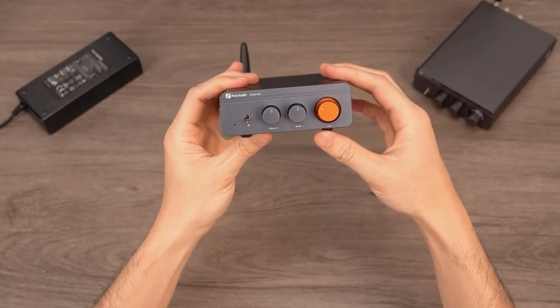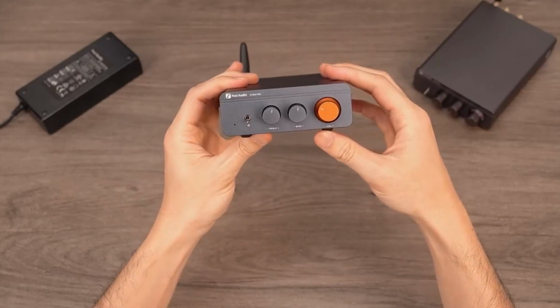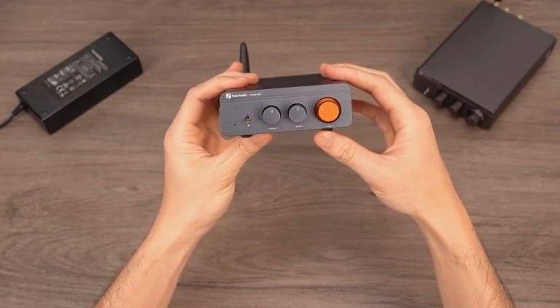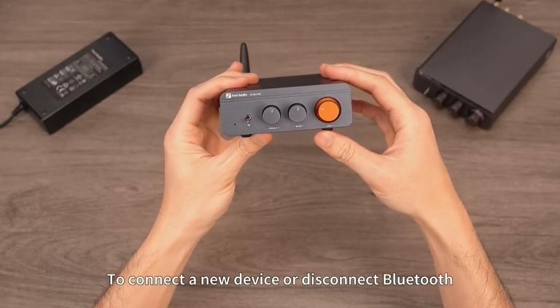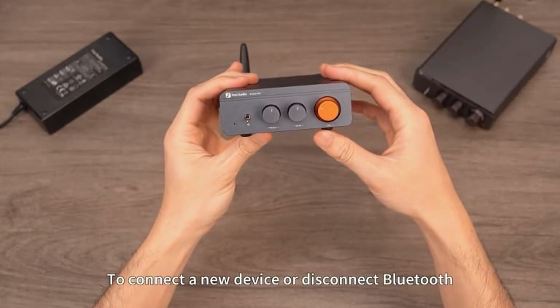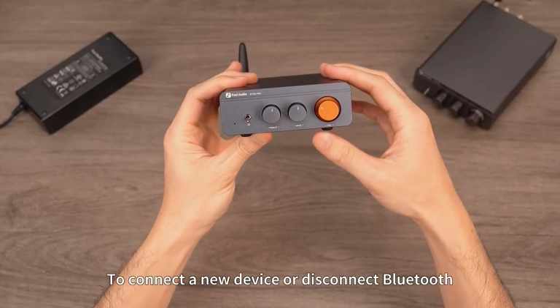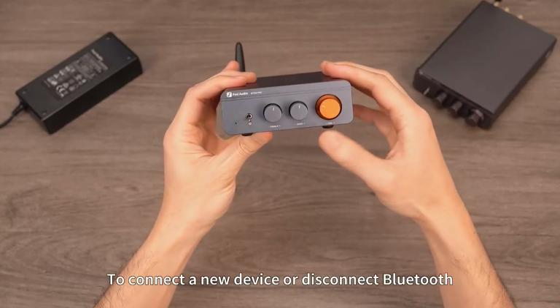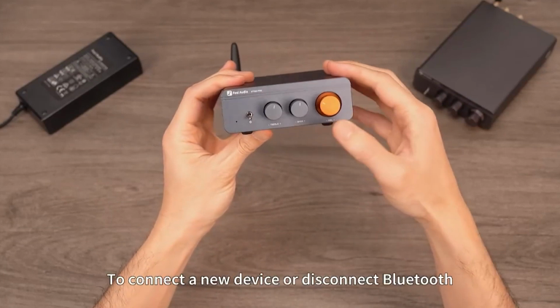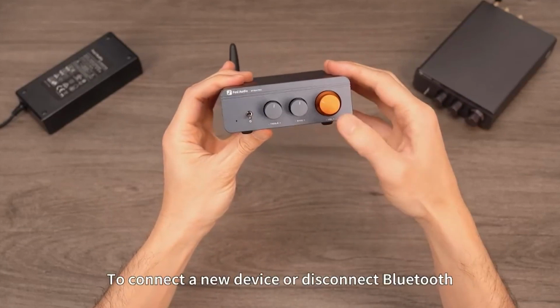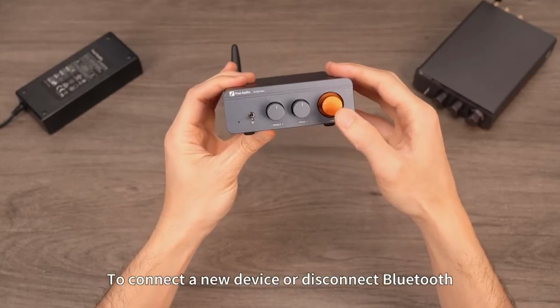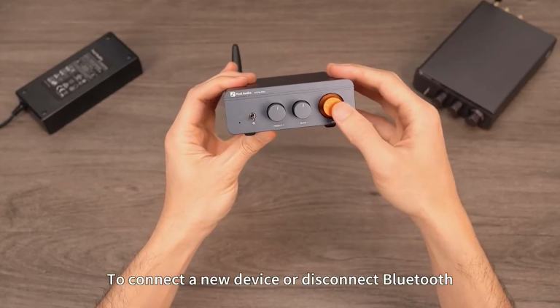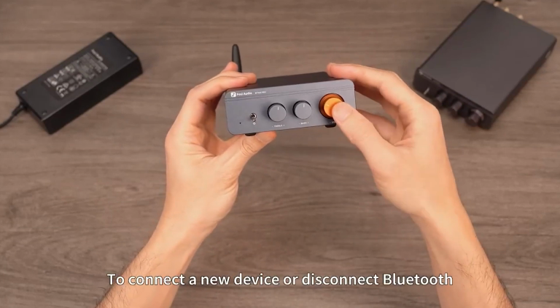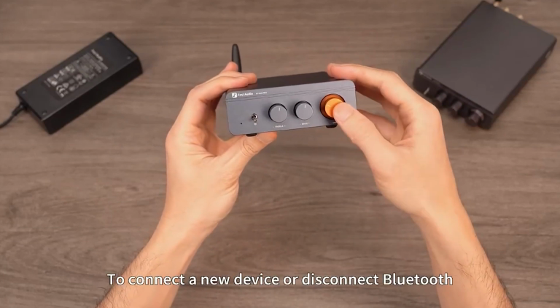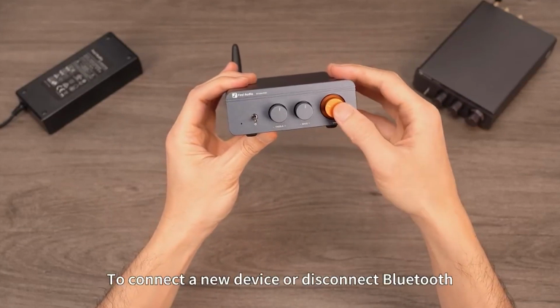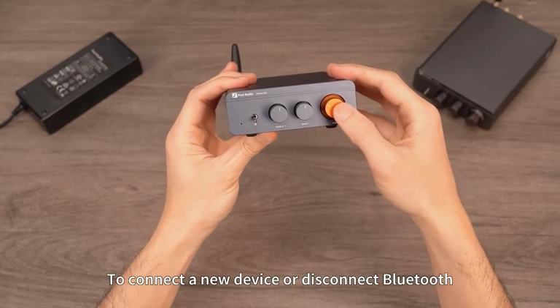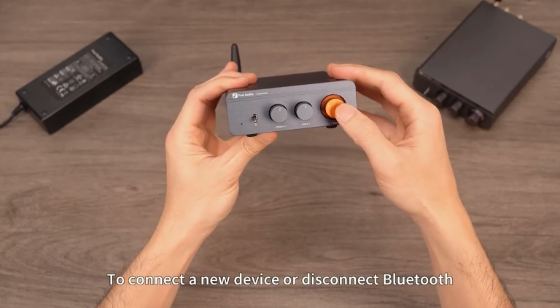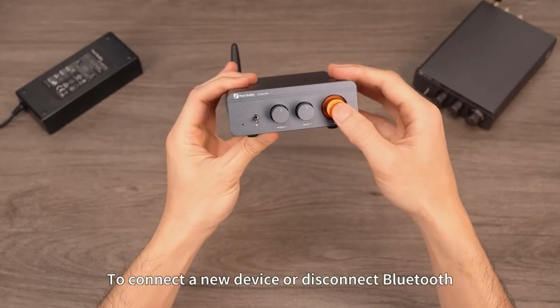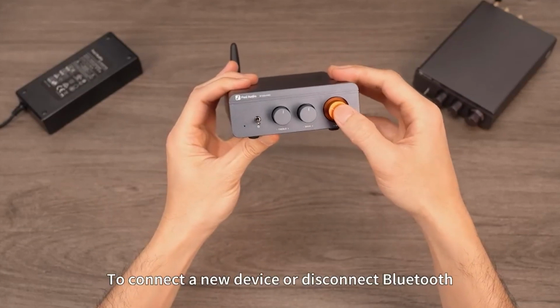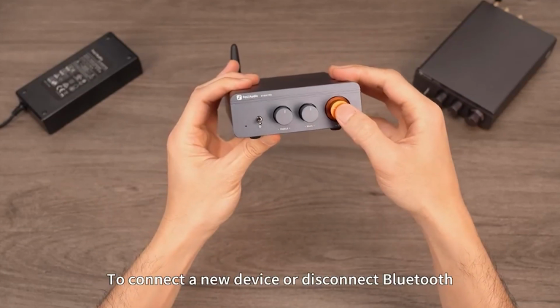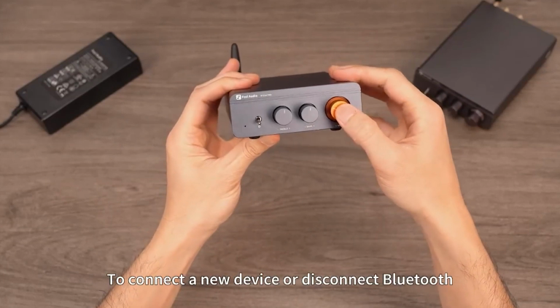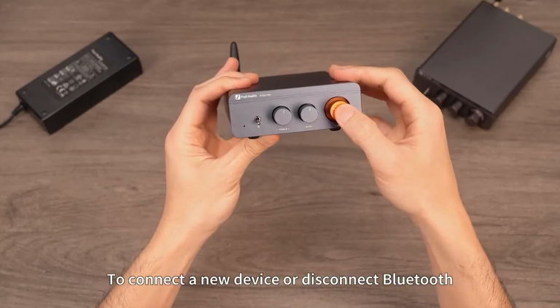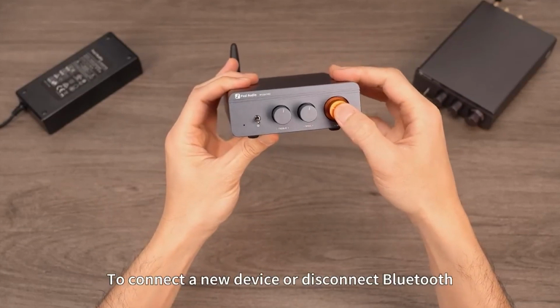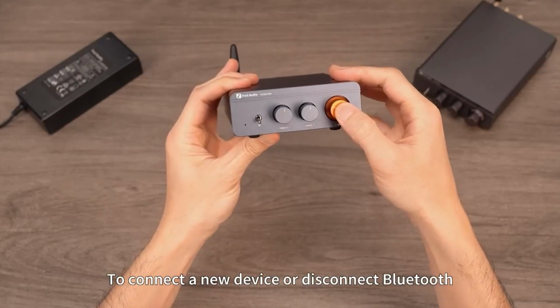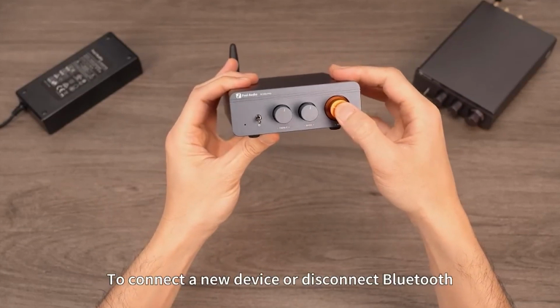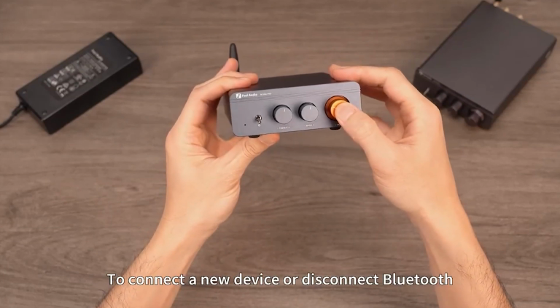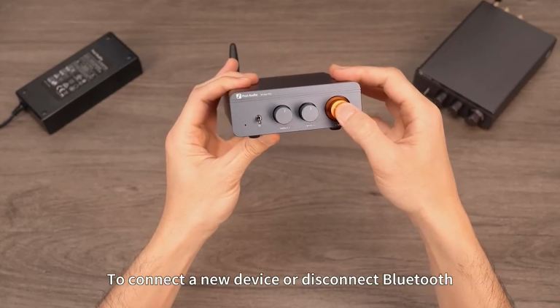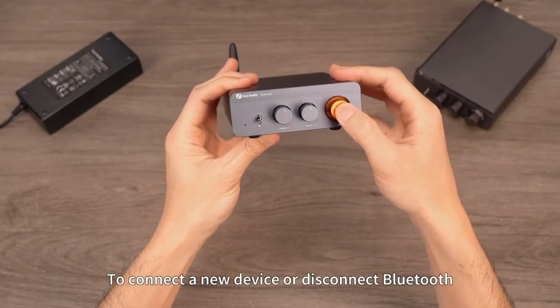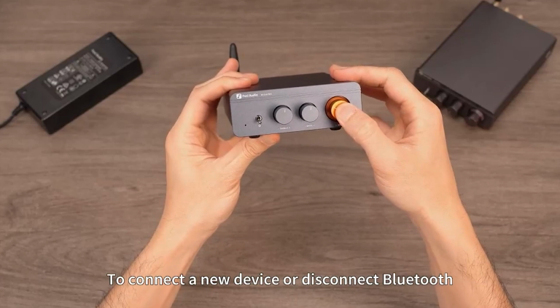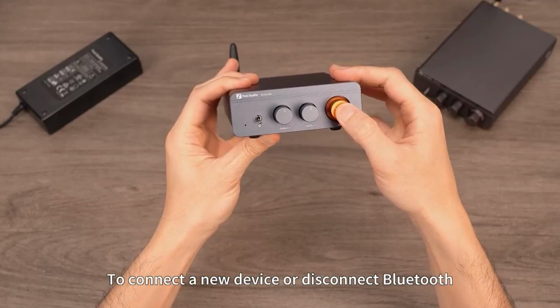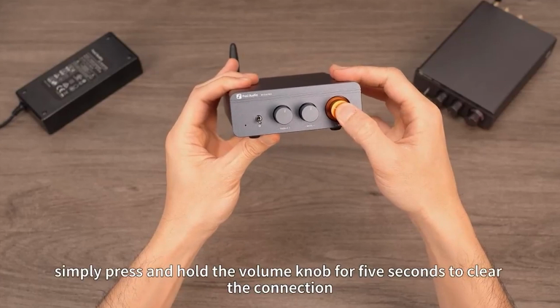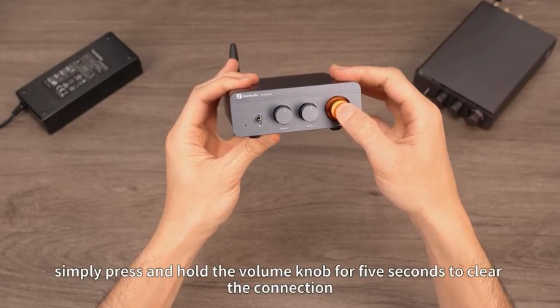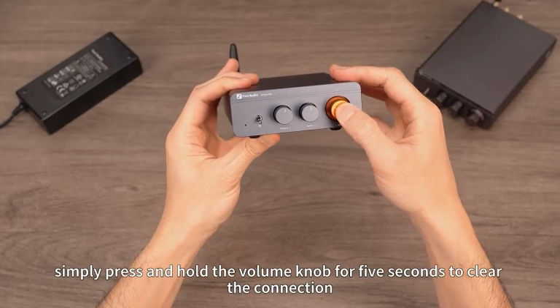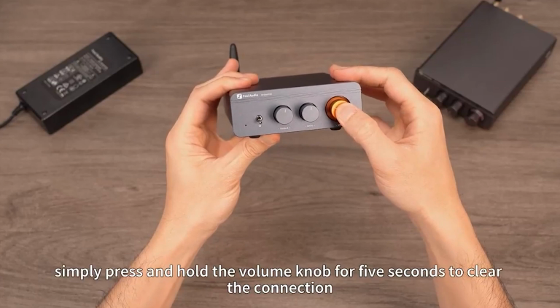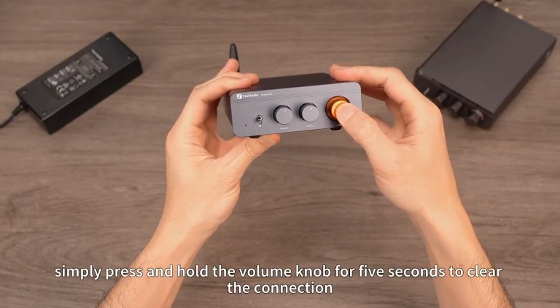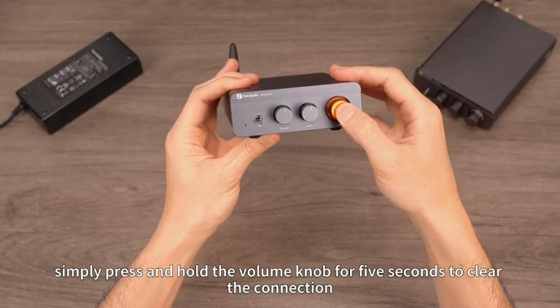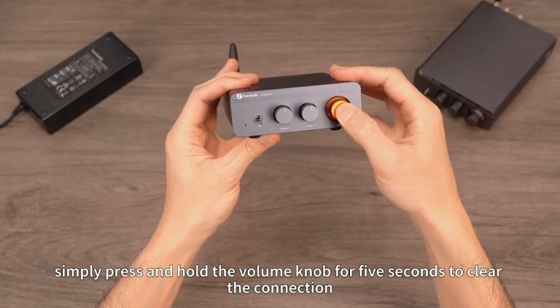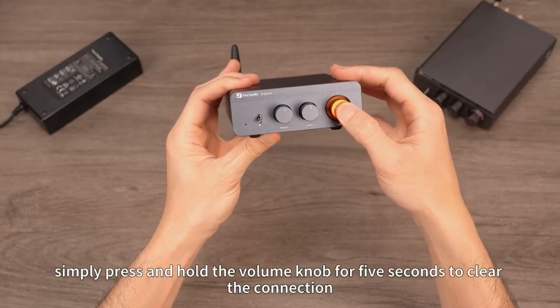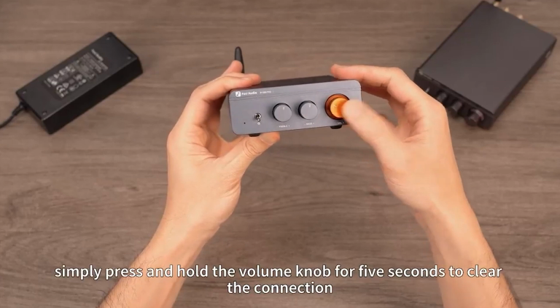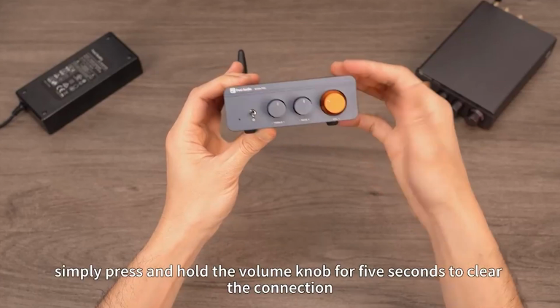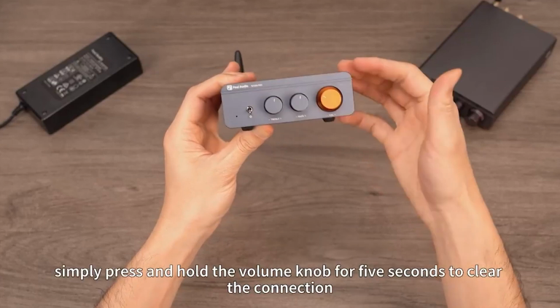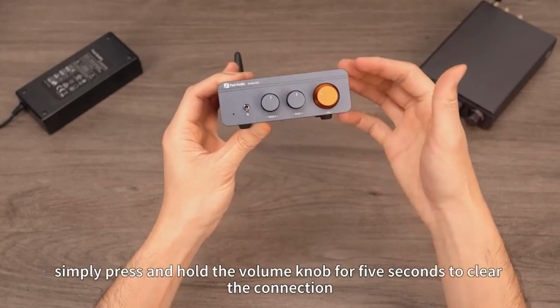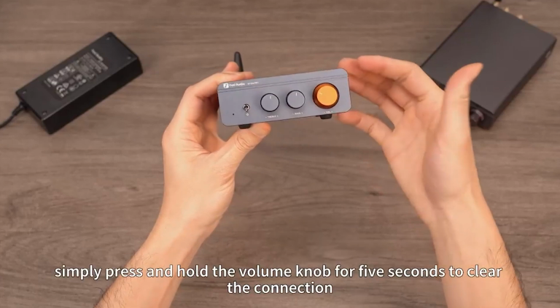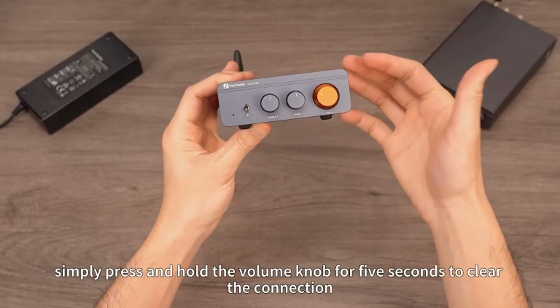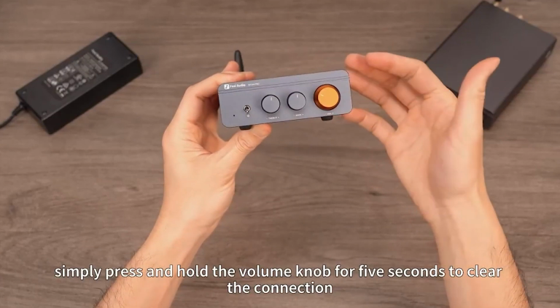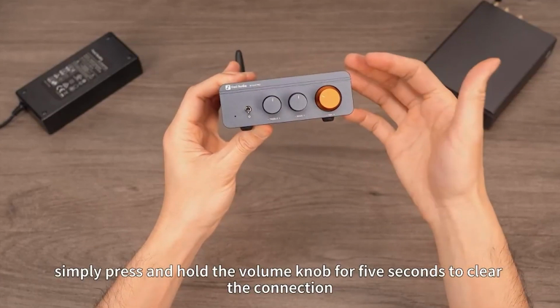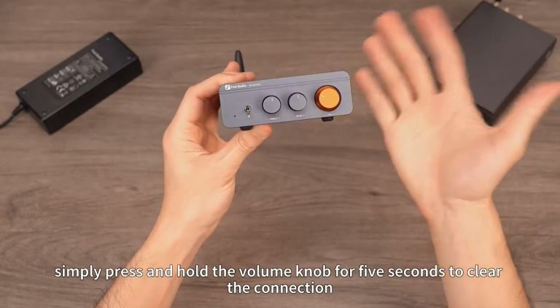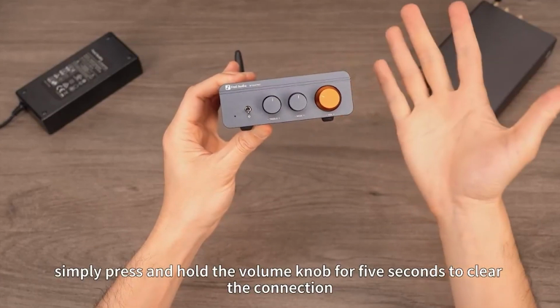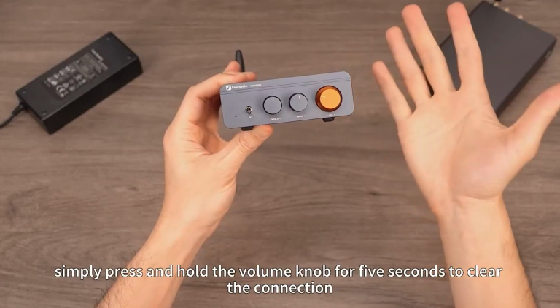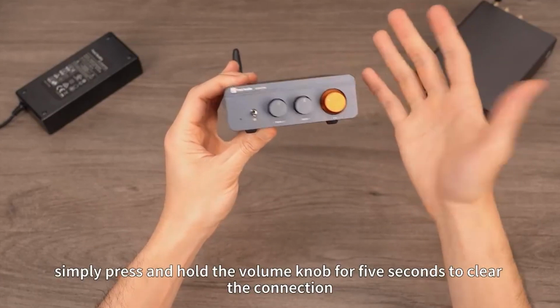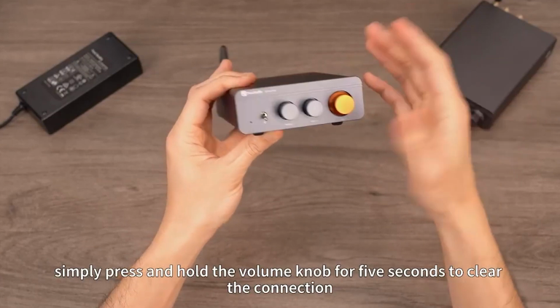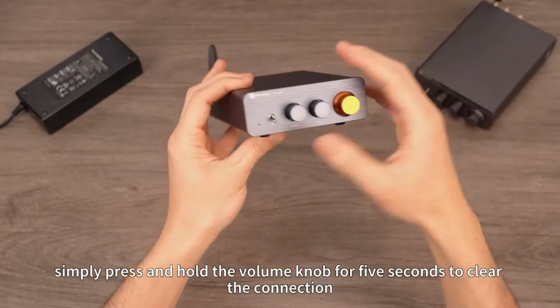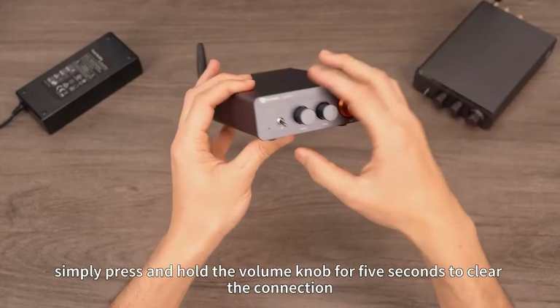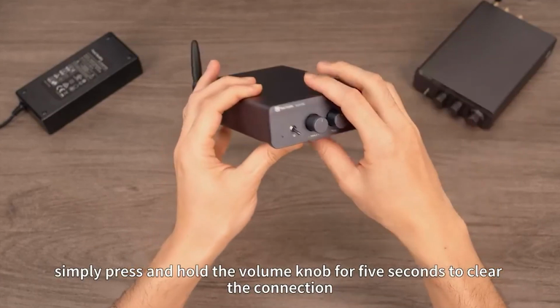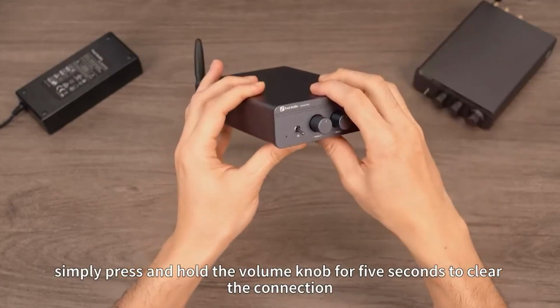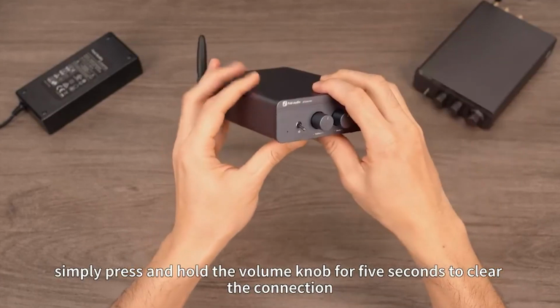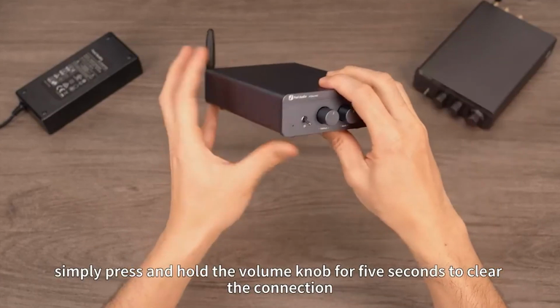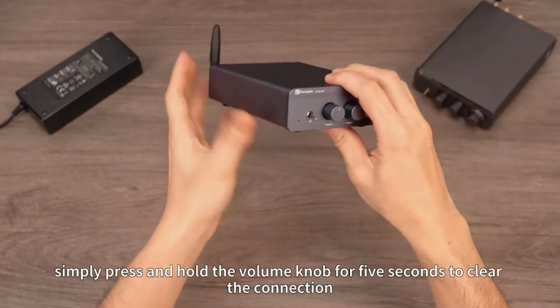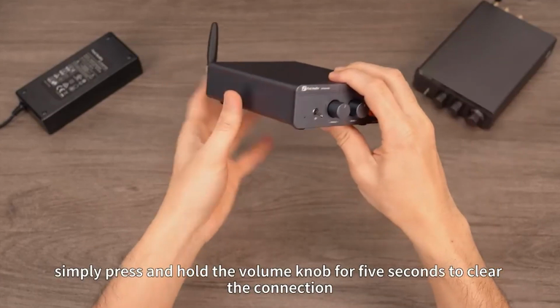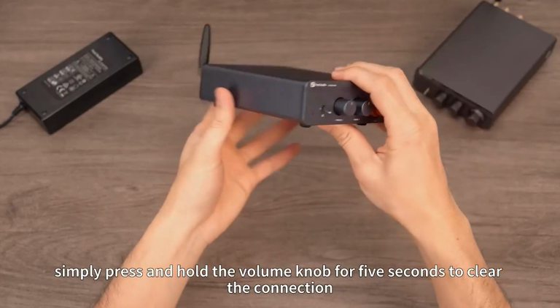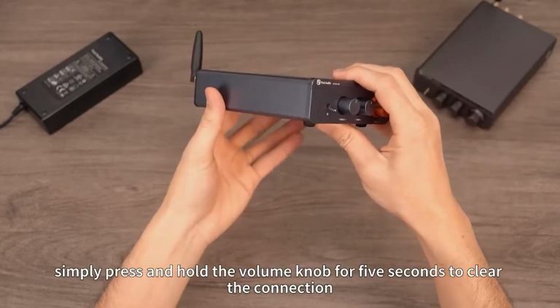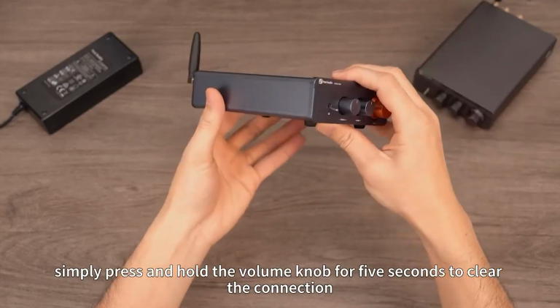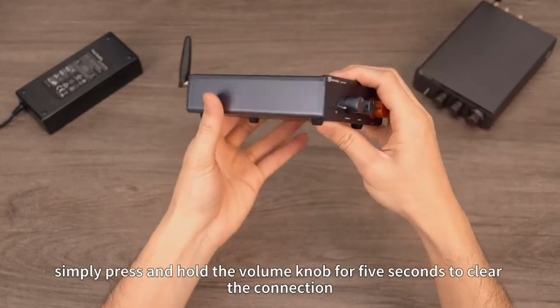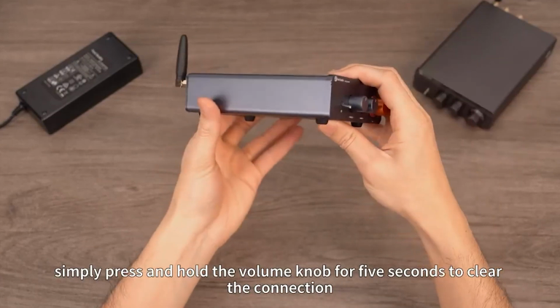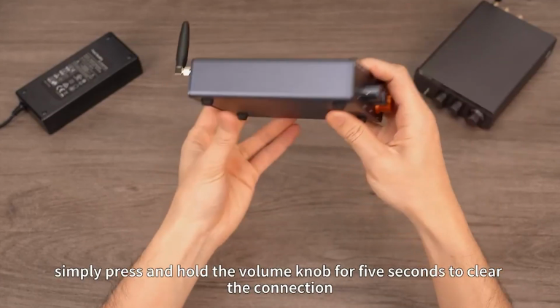To connect a new device or disconnect Bluetooth, simply press and hold the volume knob for five seconds to clear the connection.